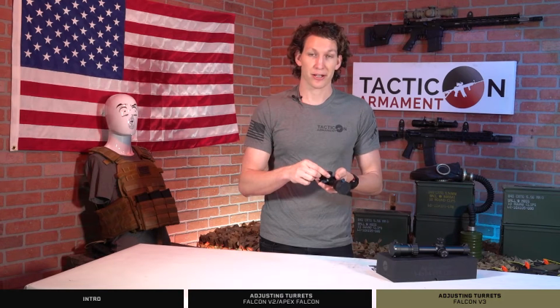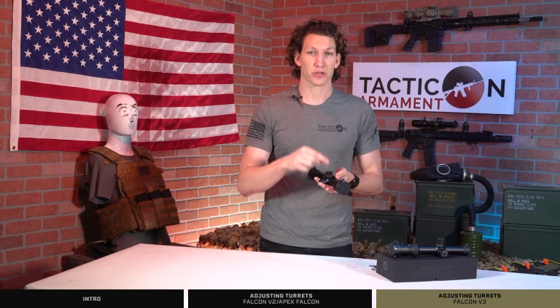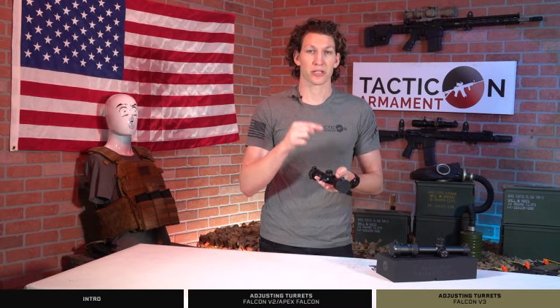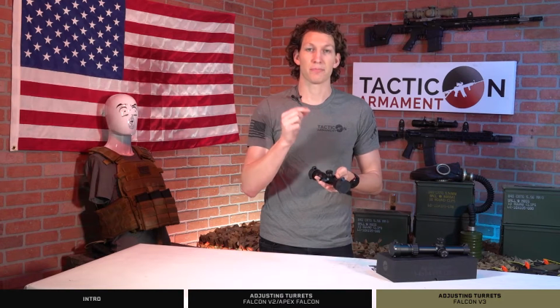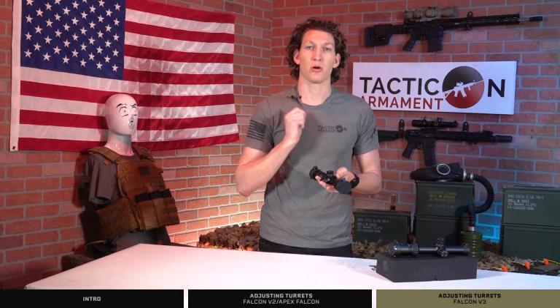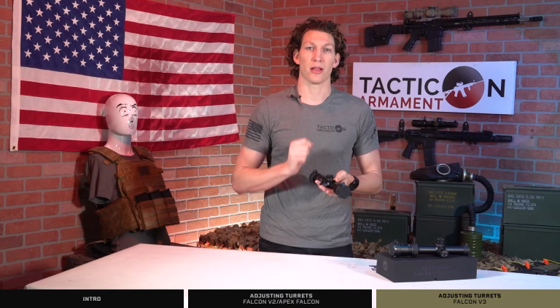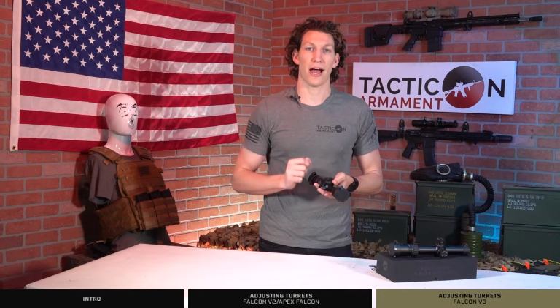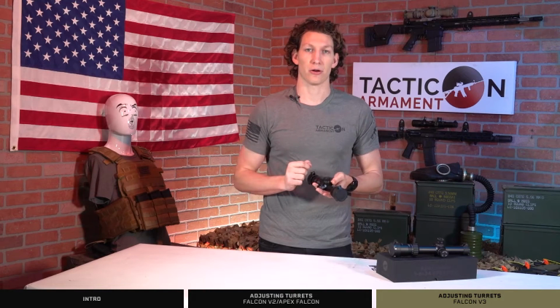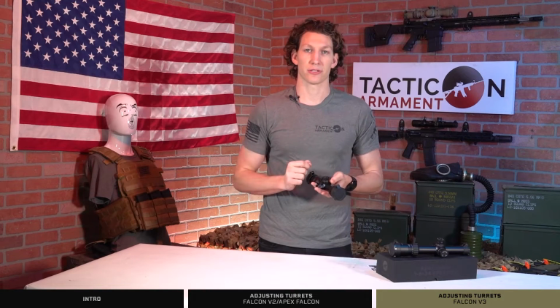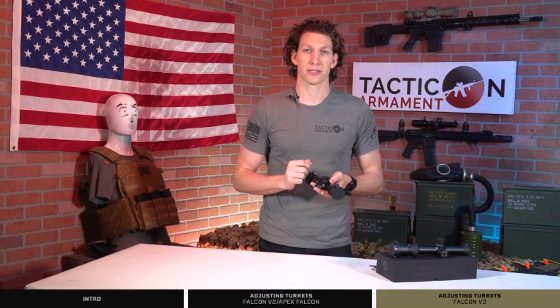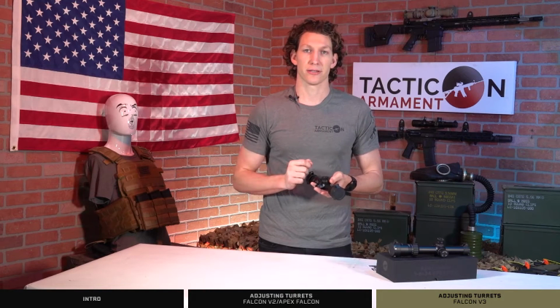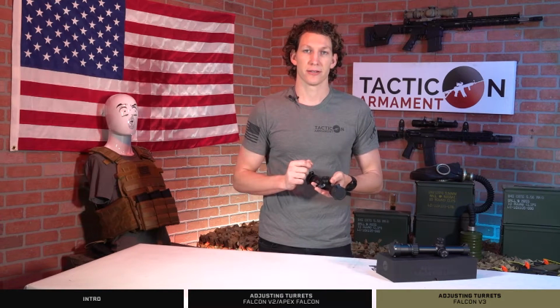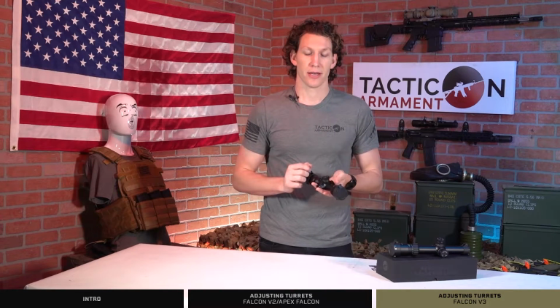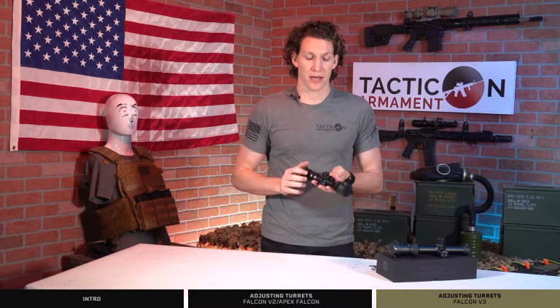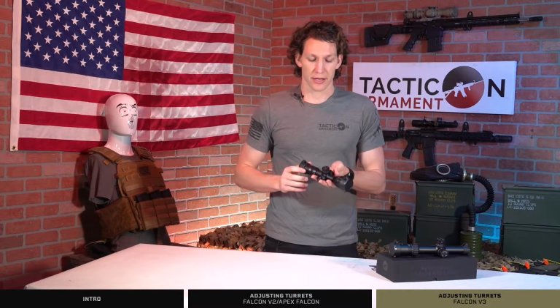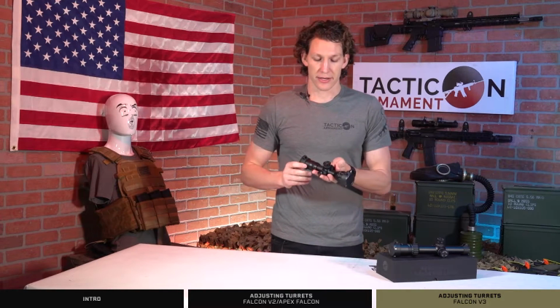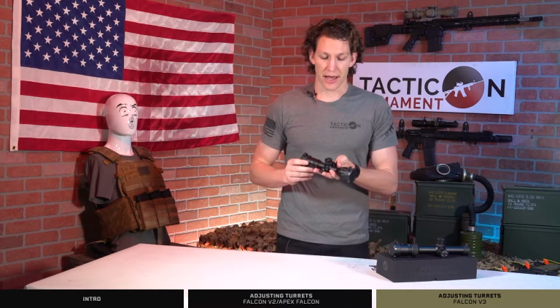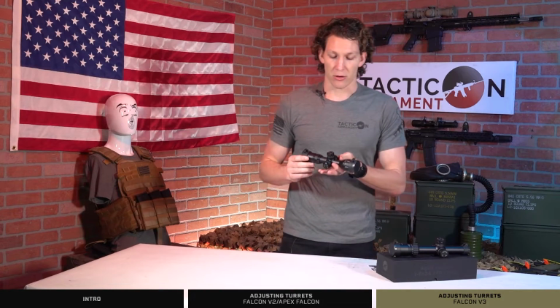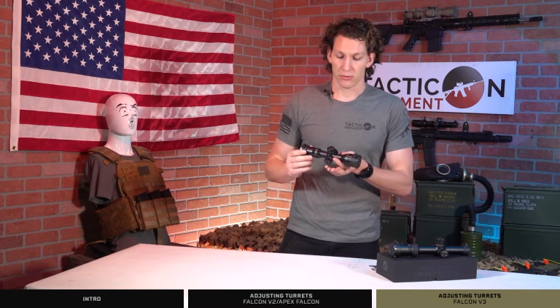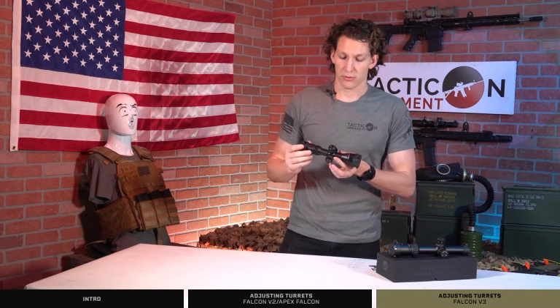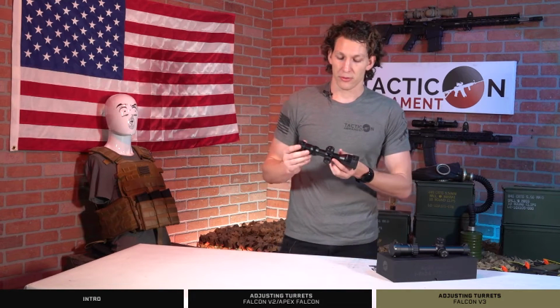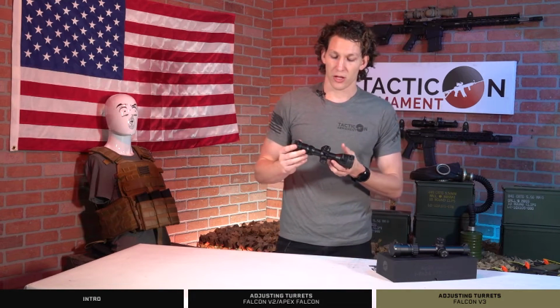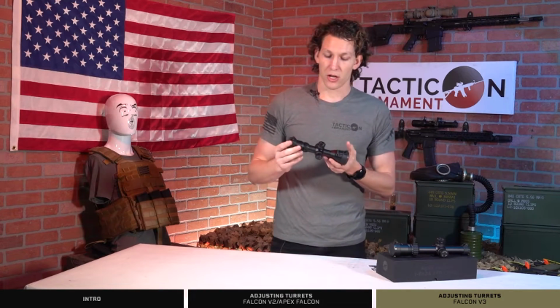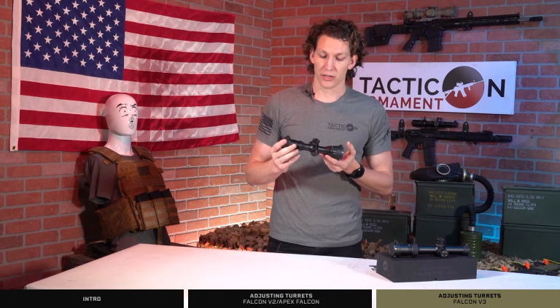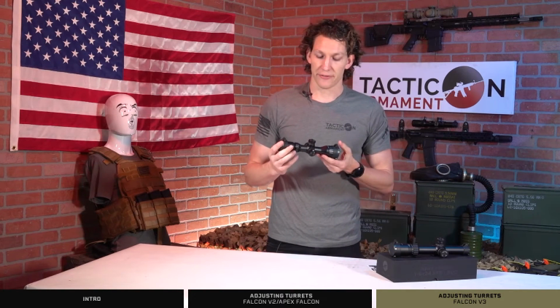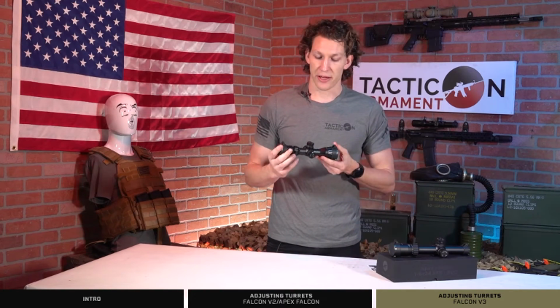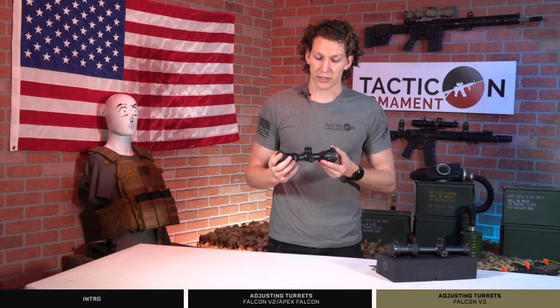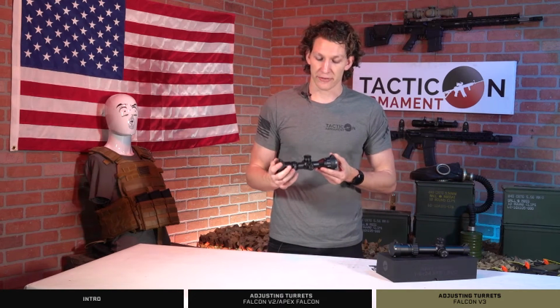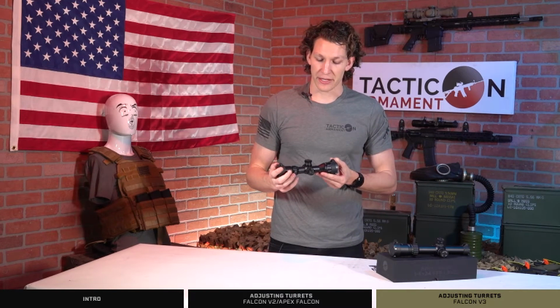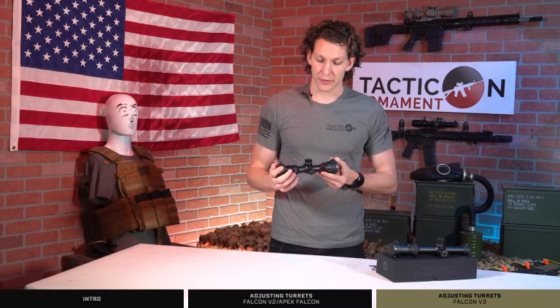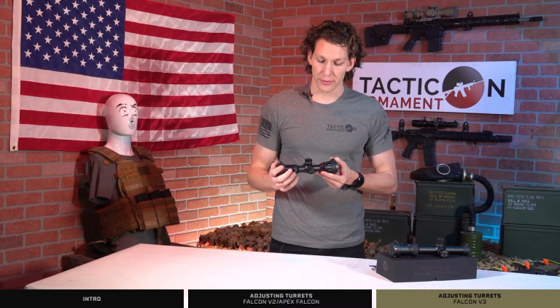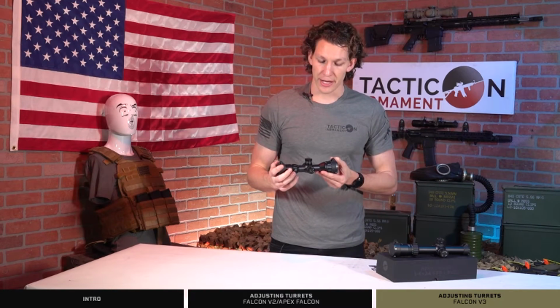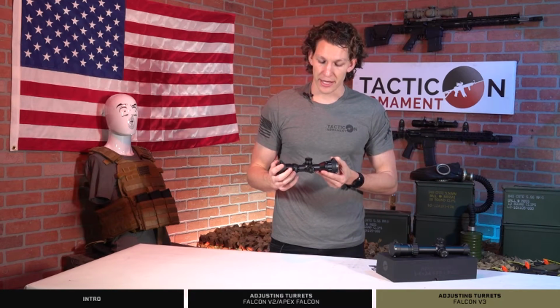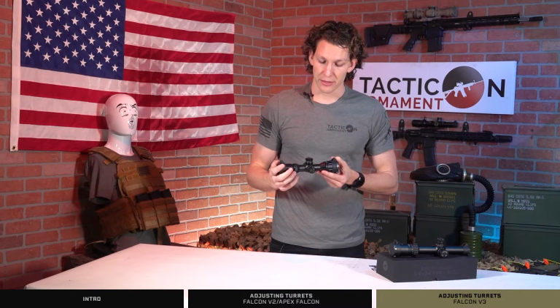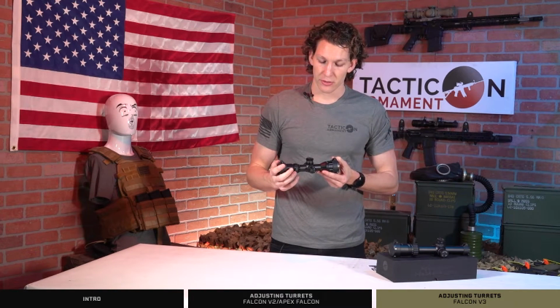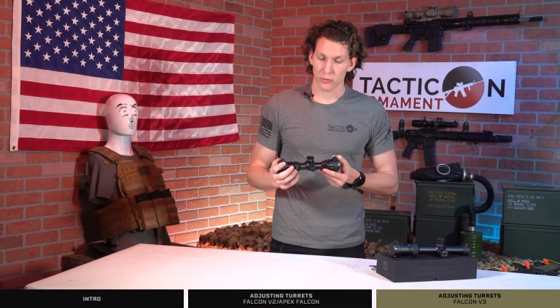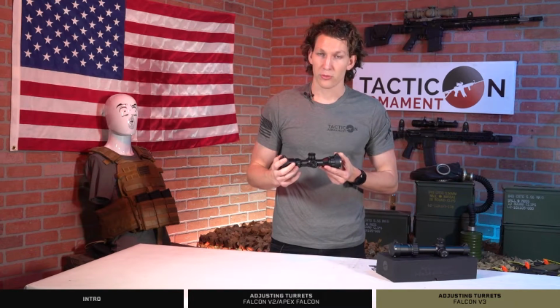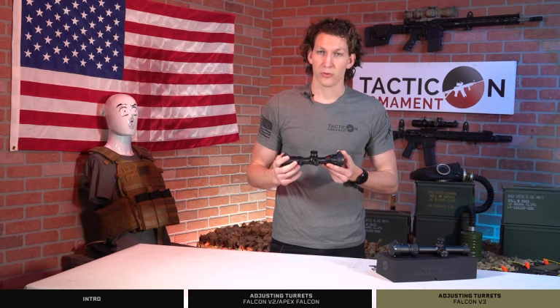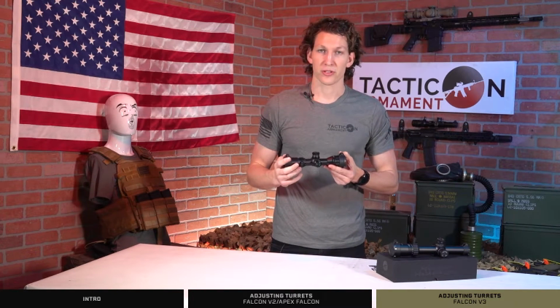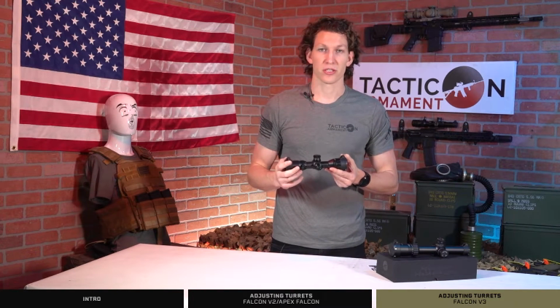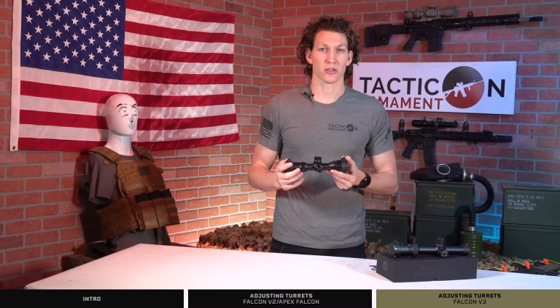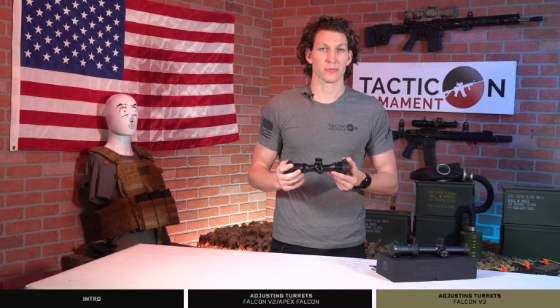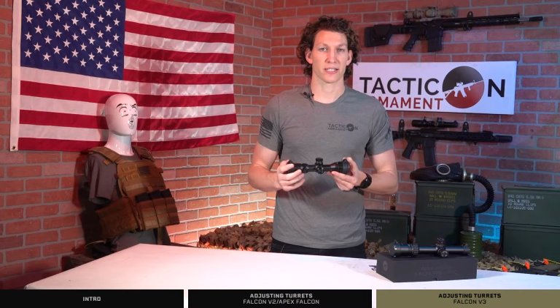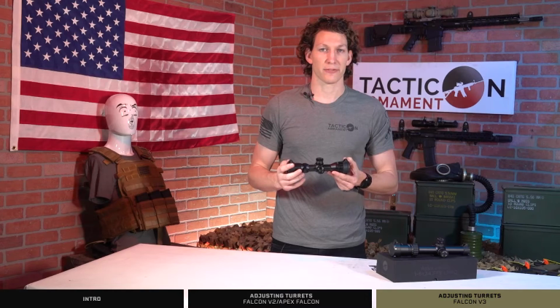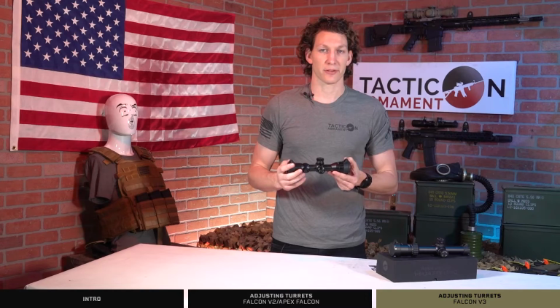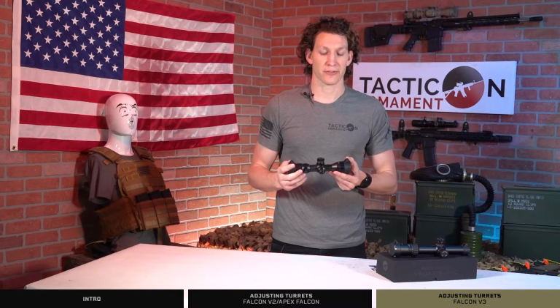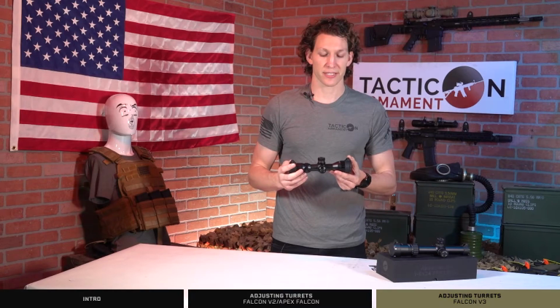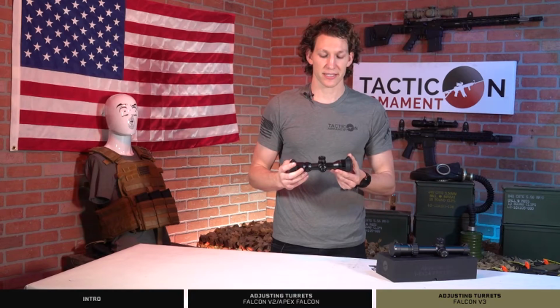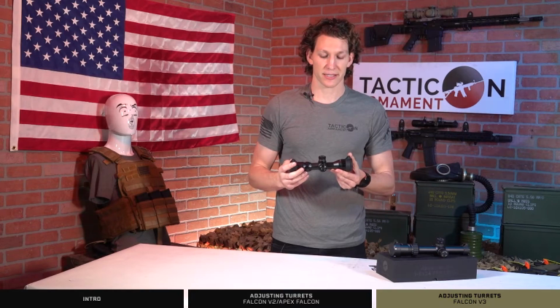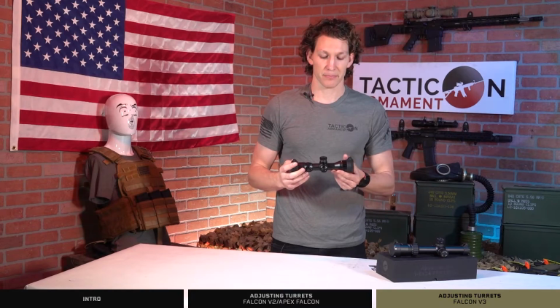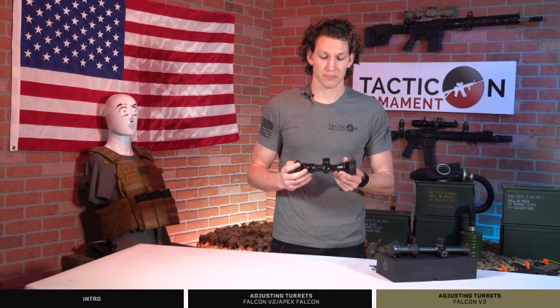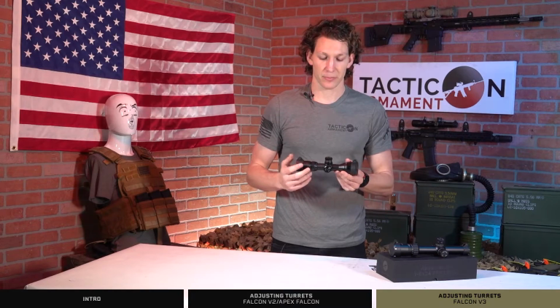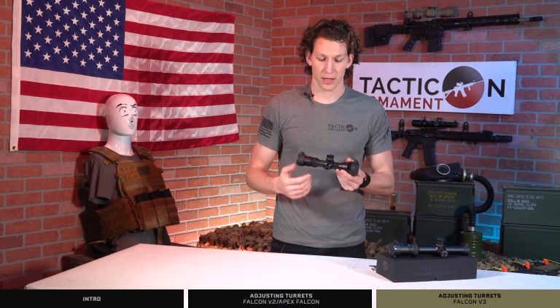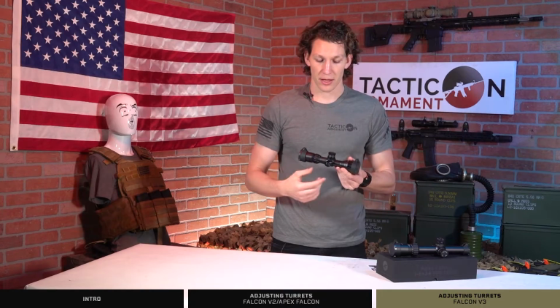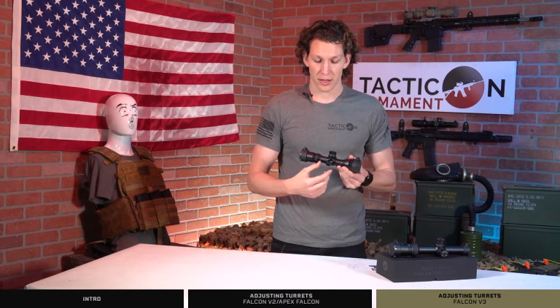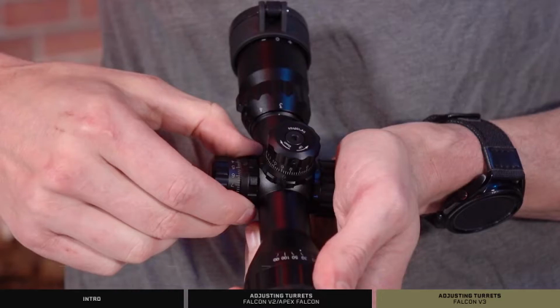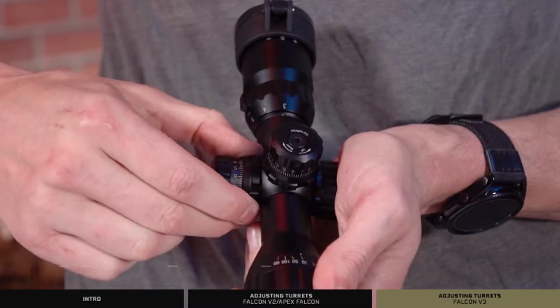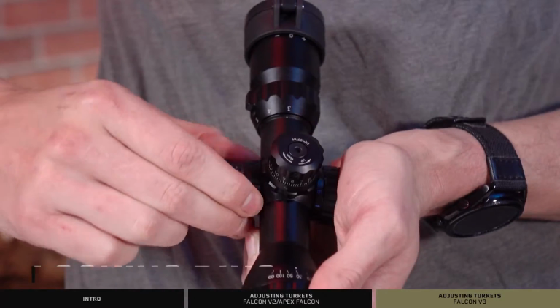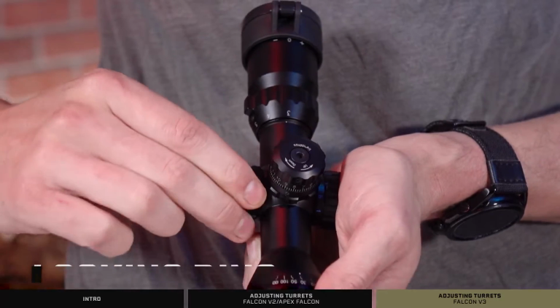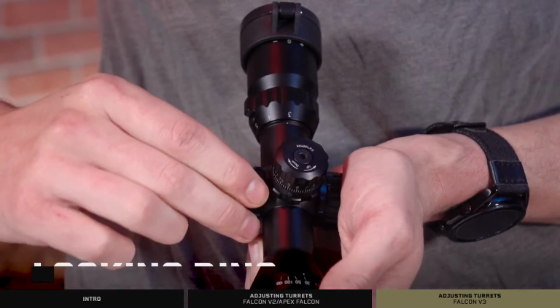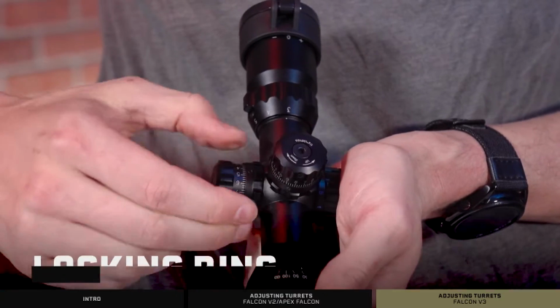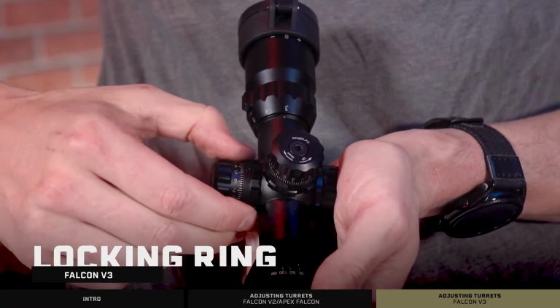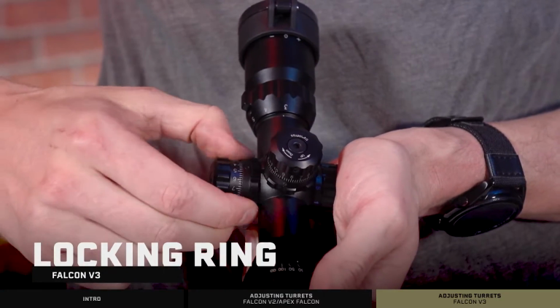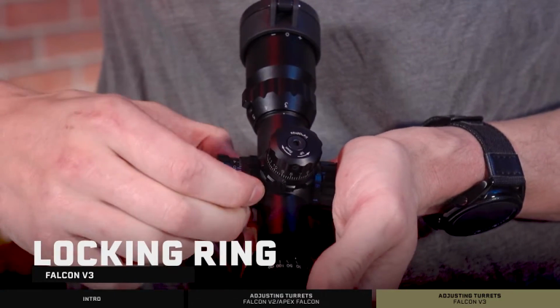Now the Apex Falcon and the Falcon v2 are a little bit different. They're locking turrets — you actually pull out to unlock them.